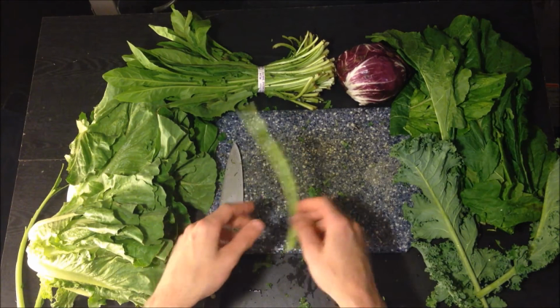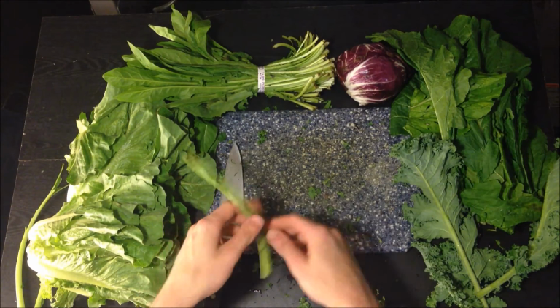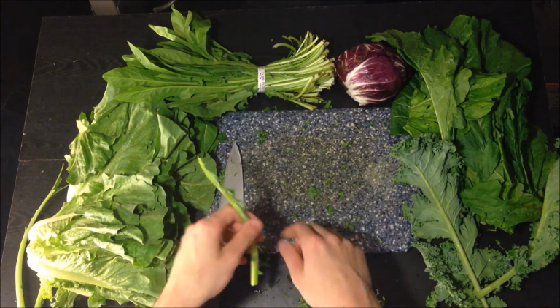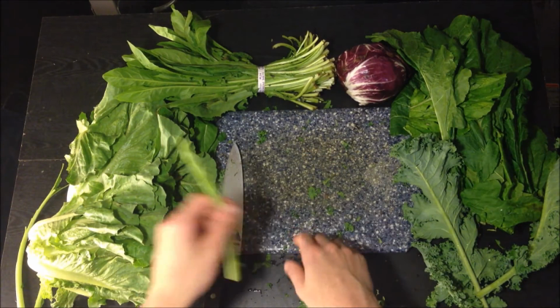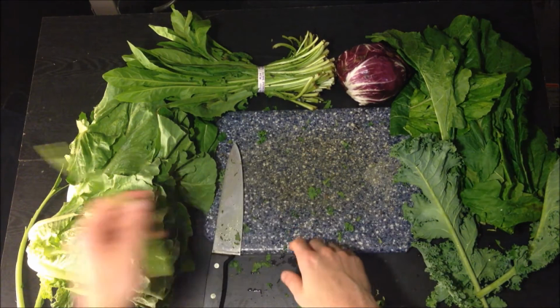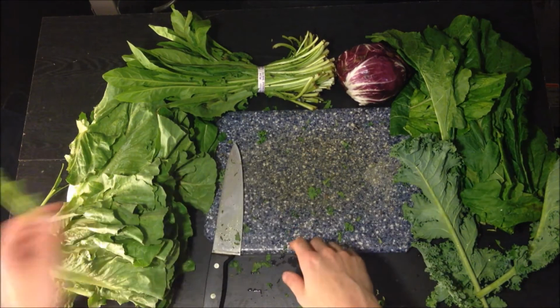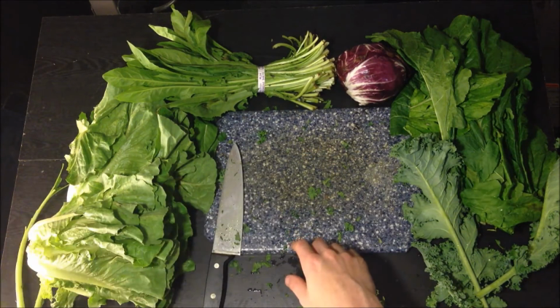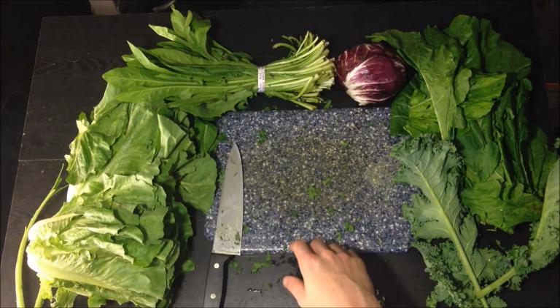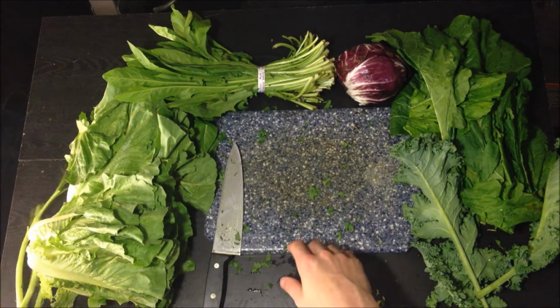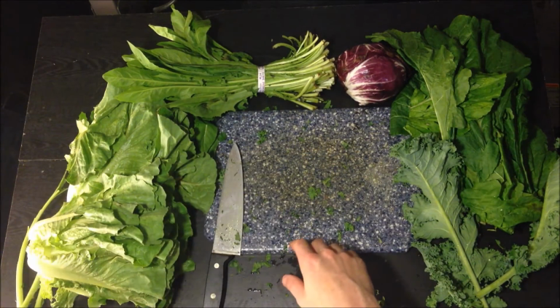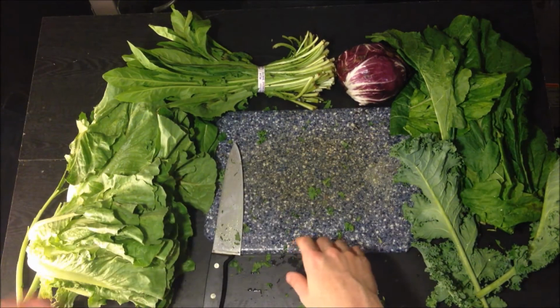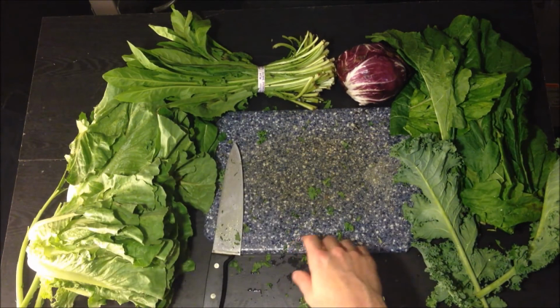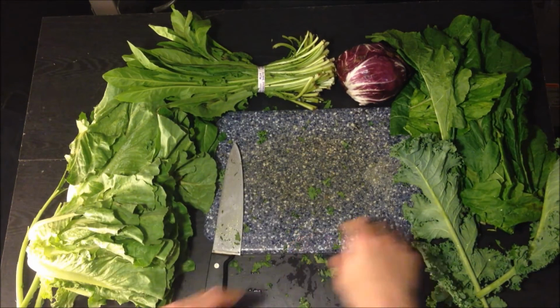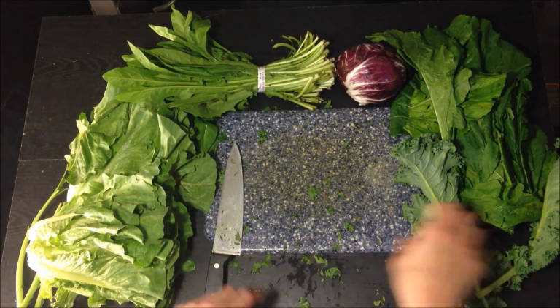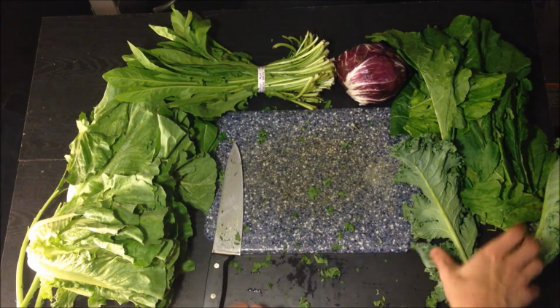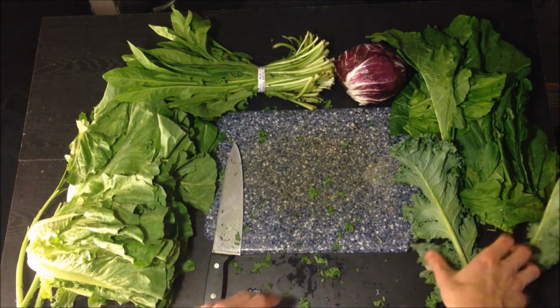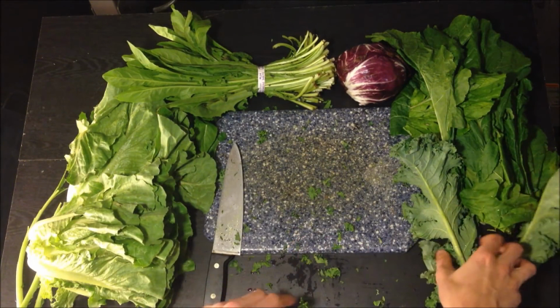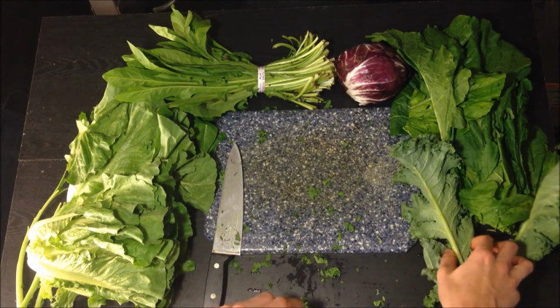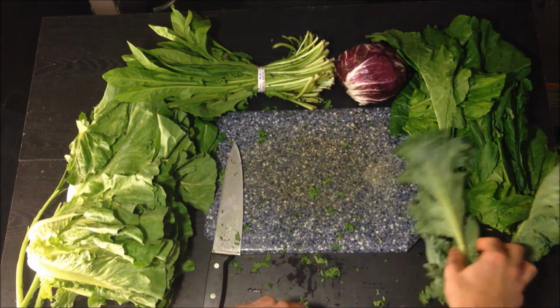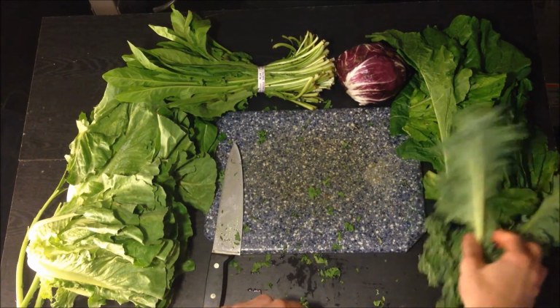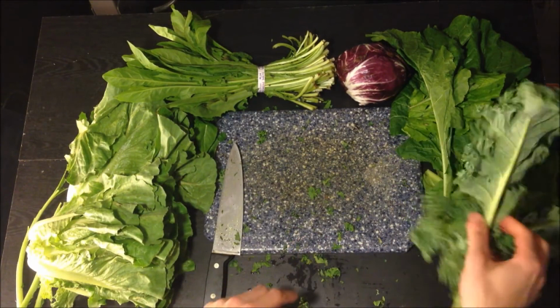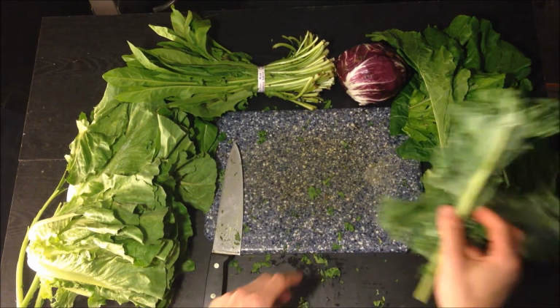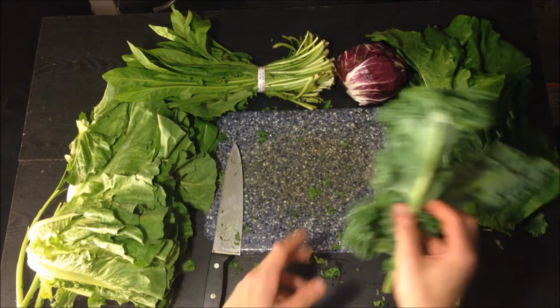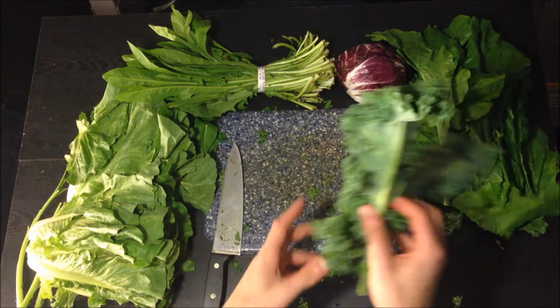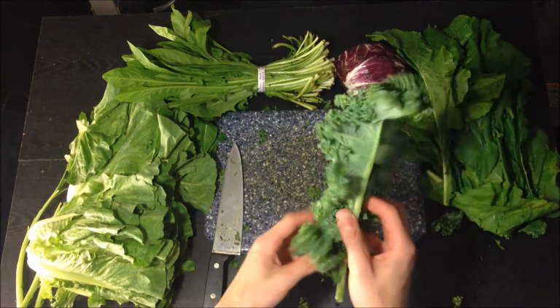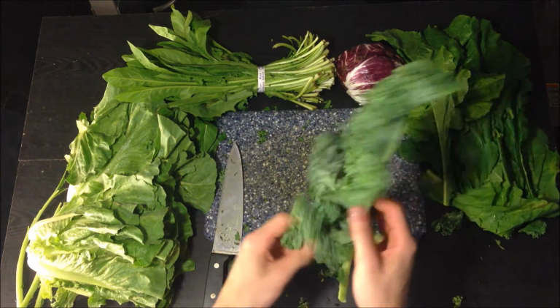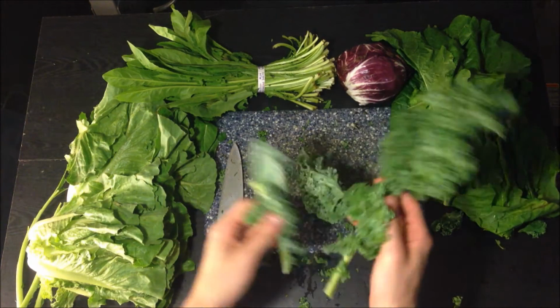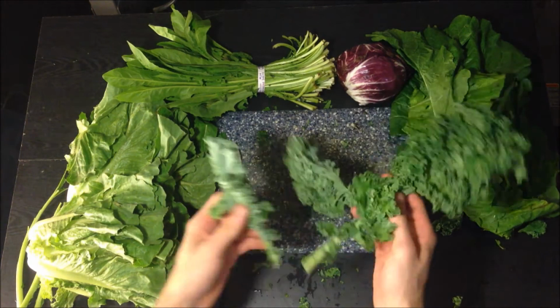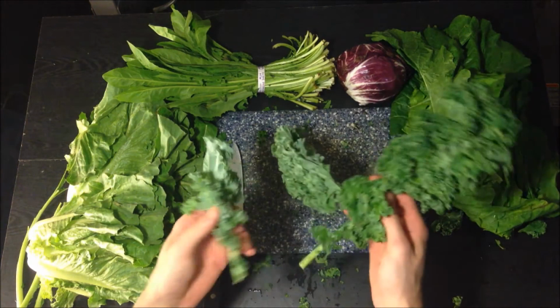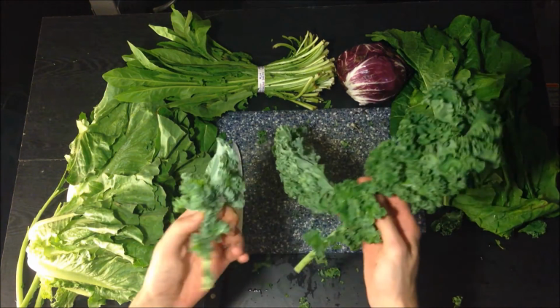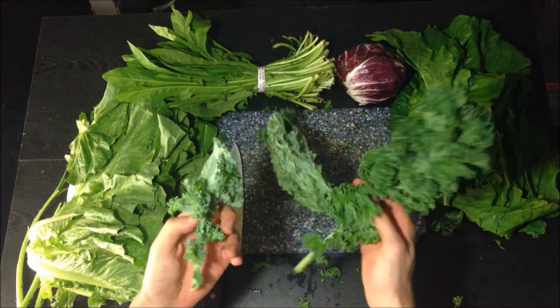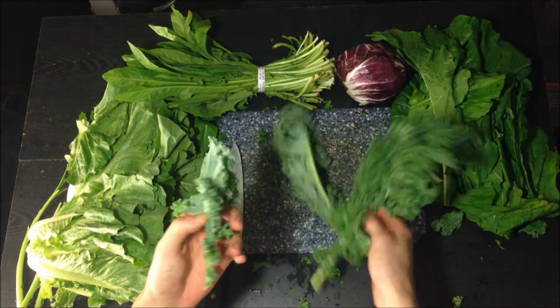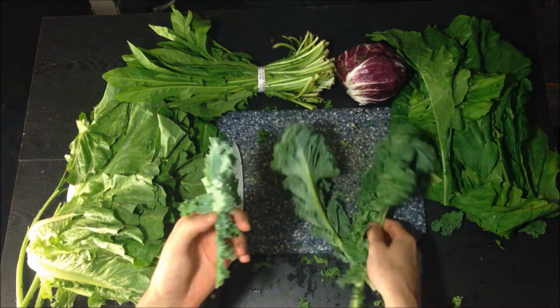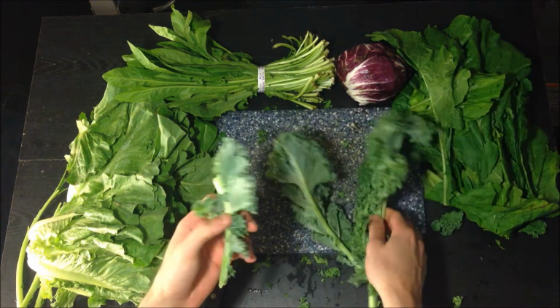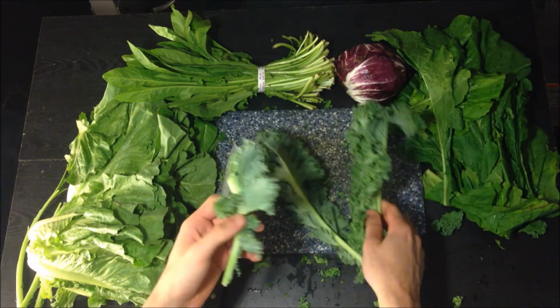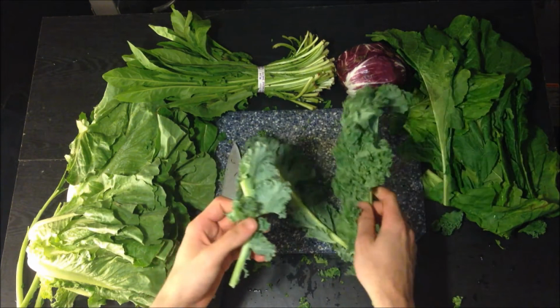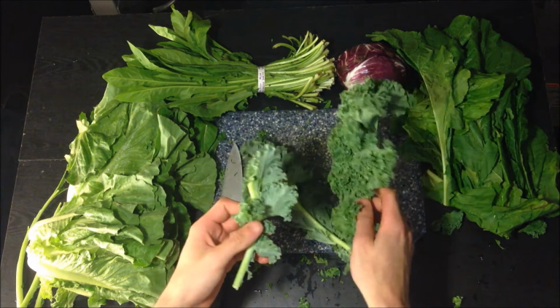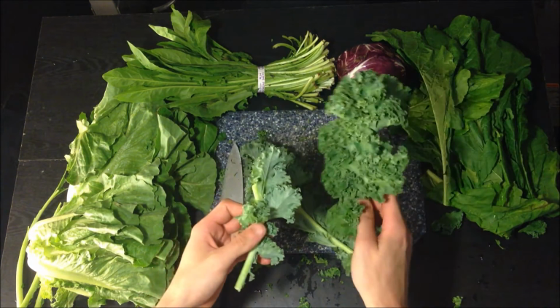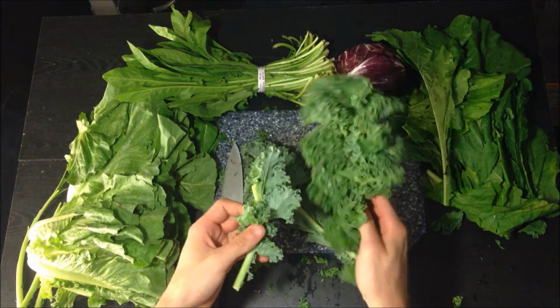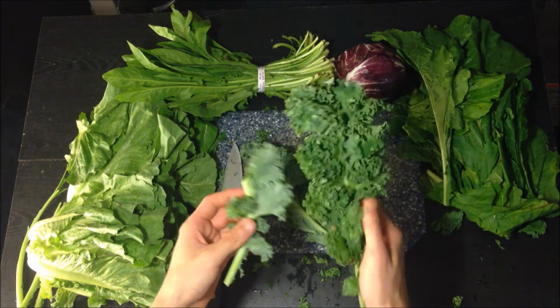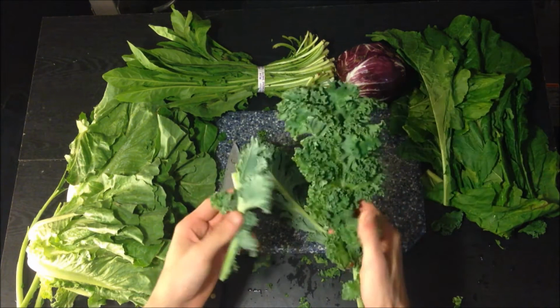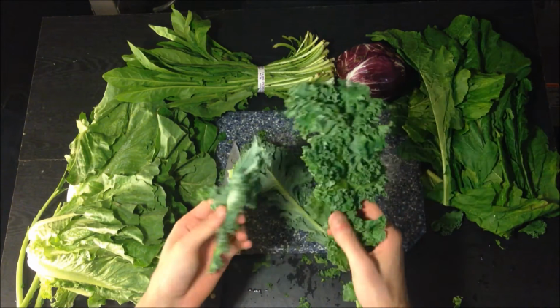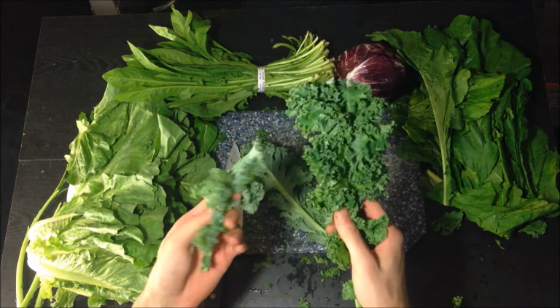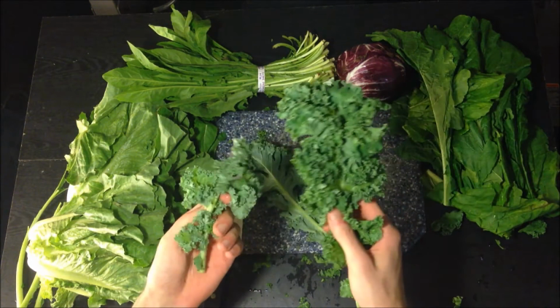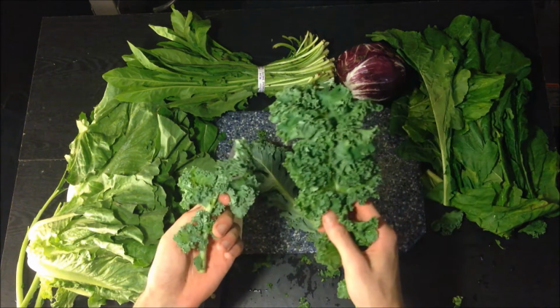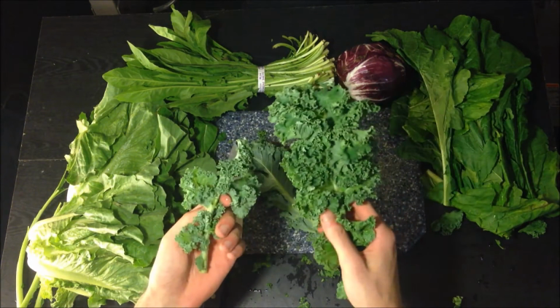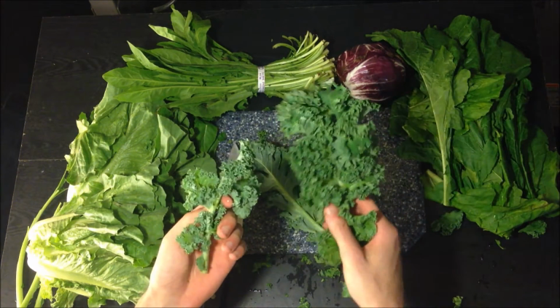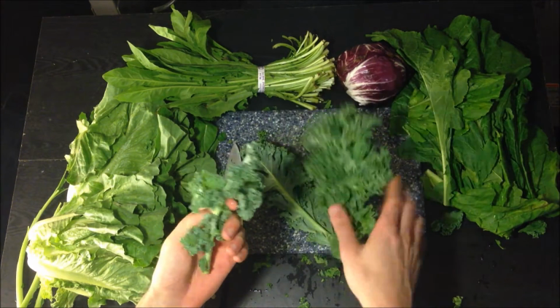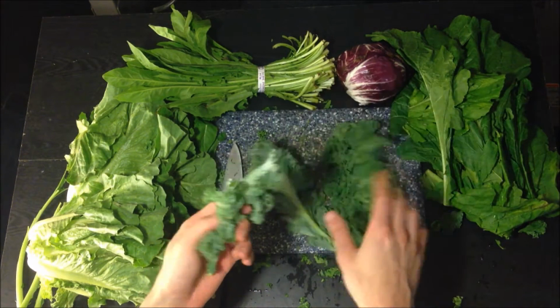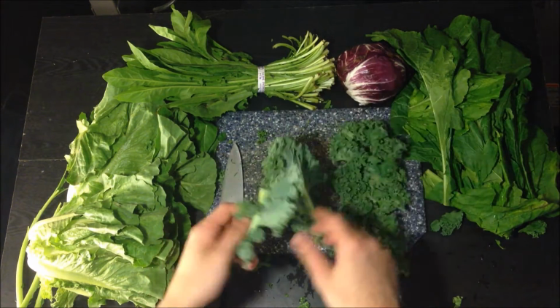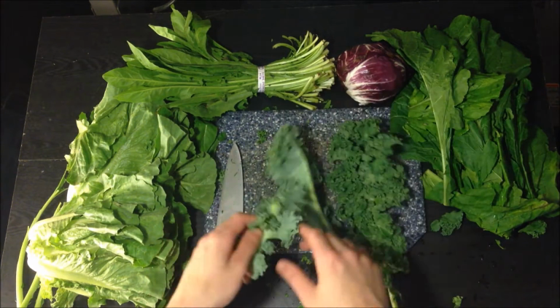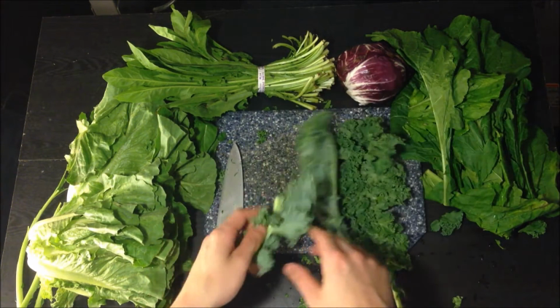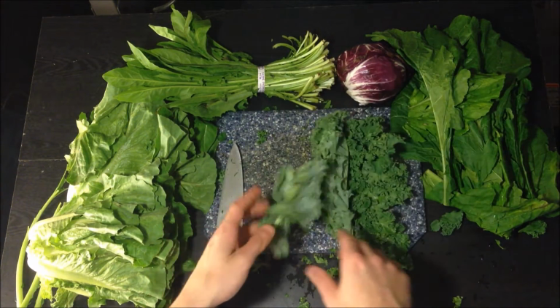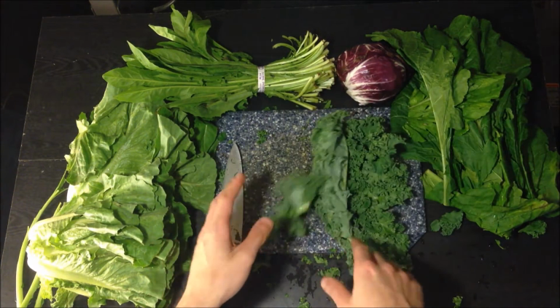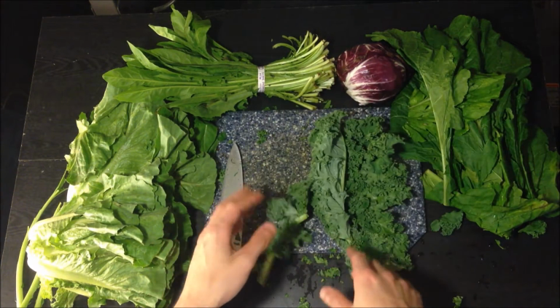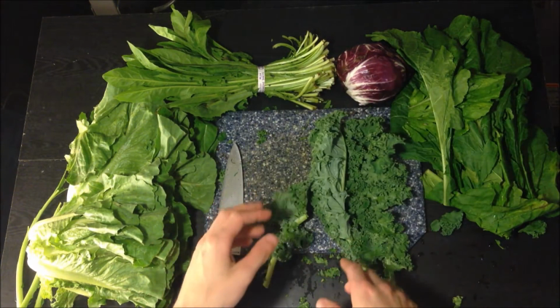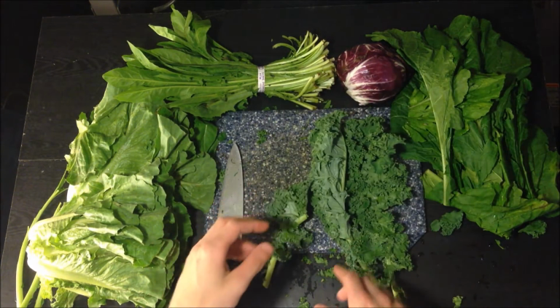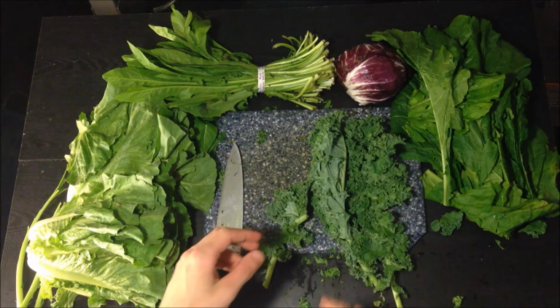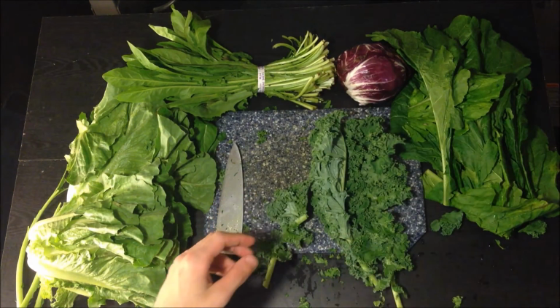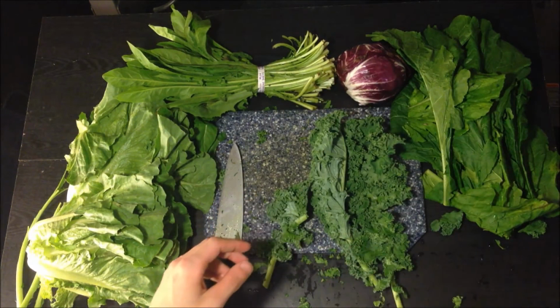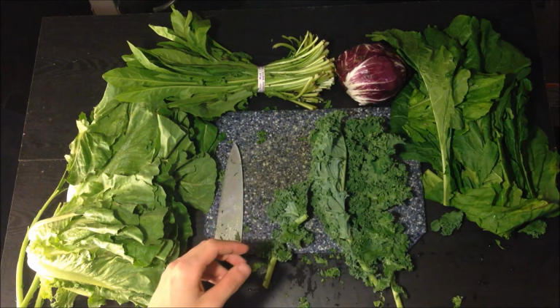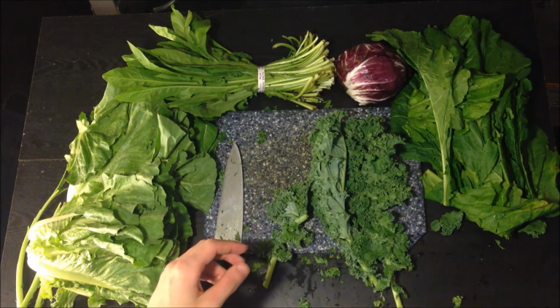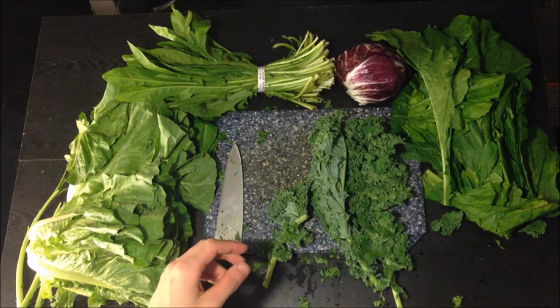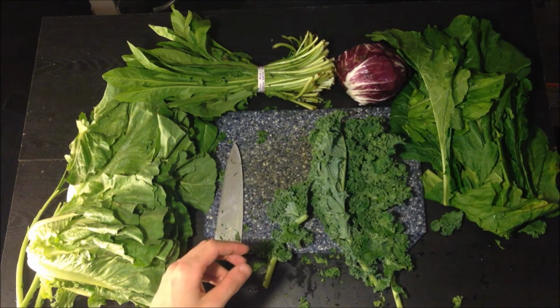That is kale for you — hope you enjoyed the video. Come back next week and check out what else we have for you. Thank you so much, we'll see you next time.